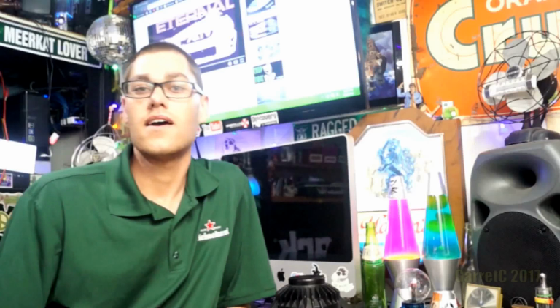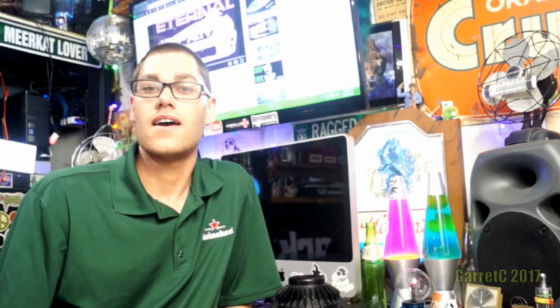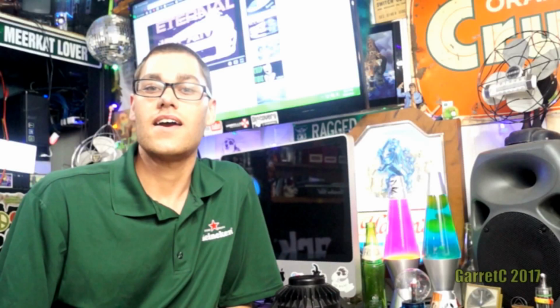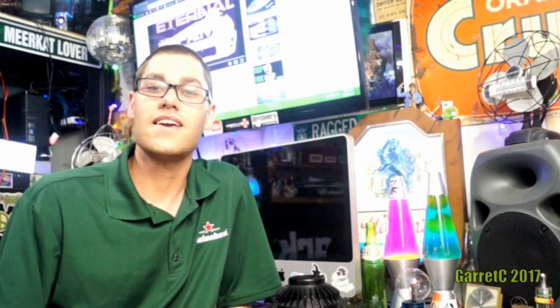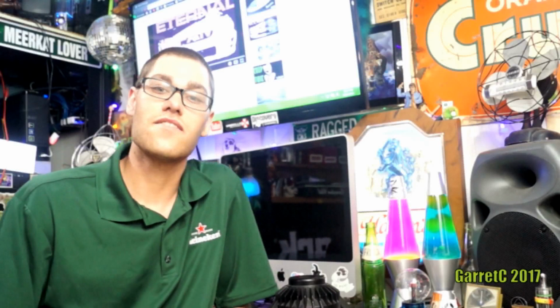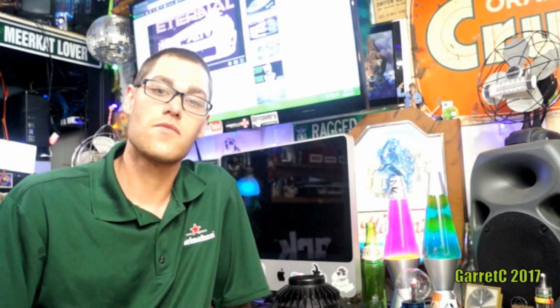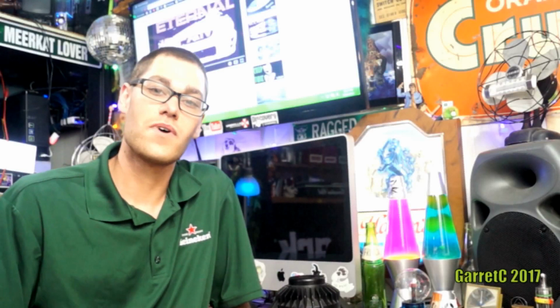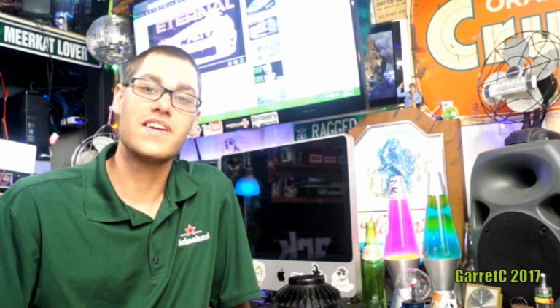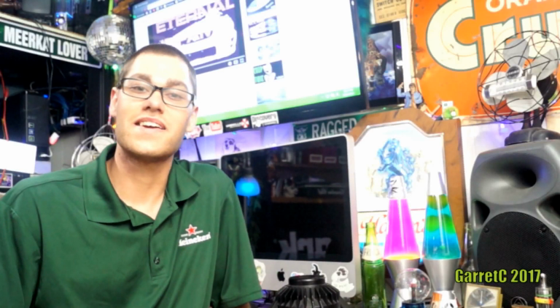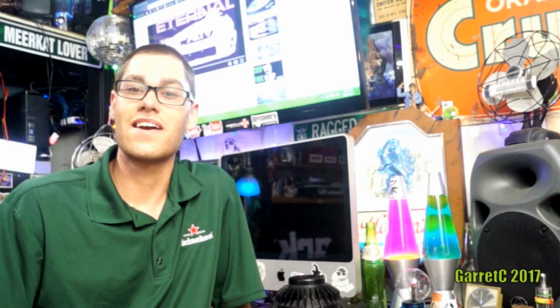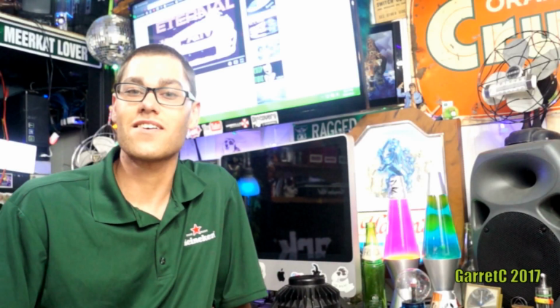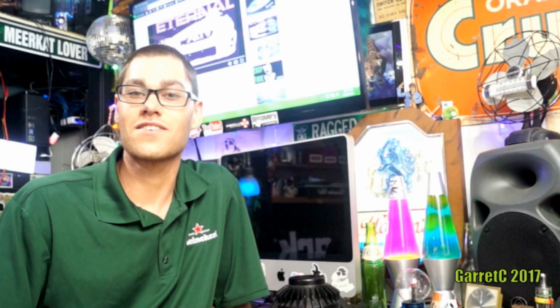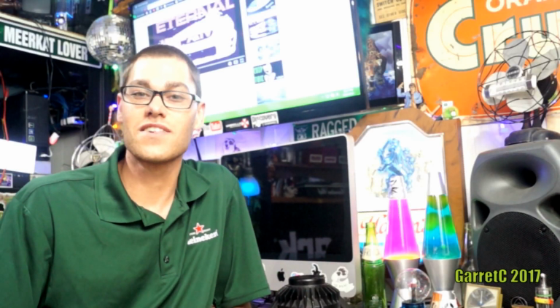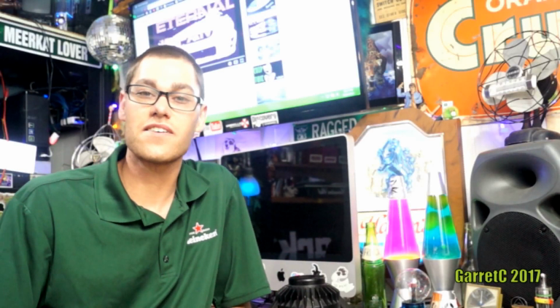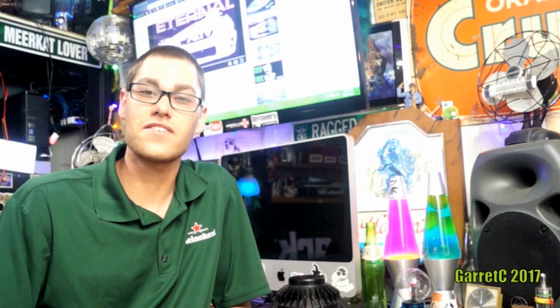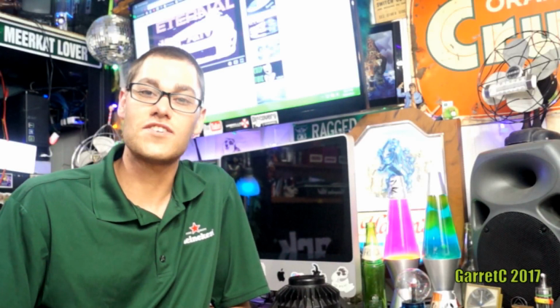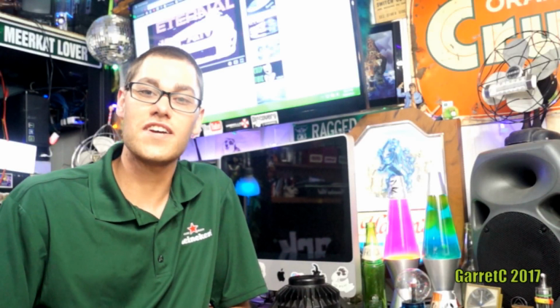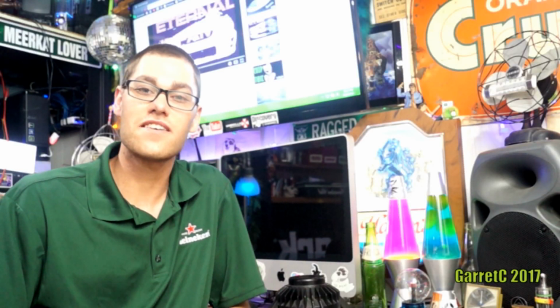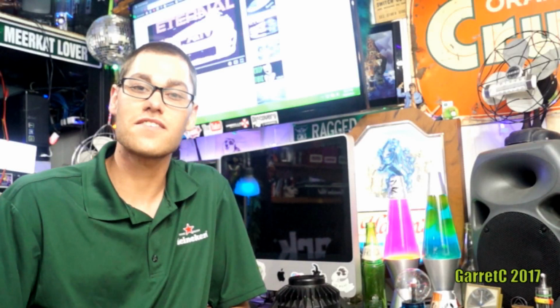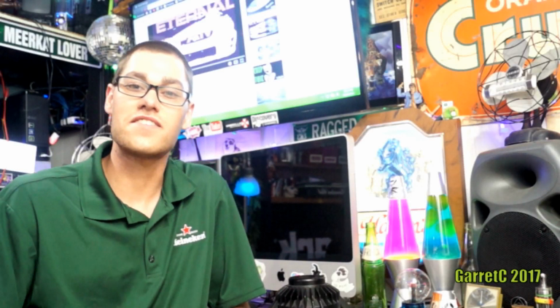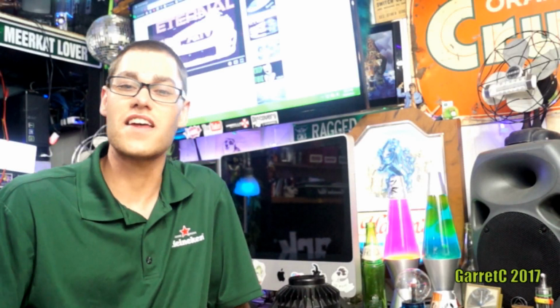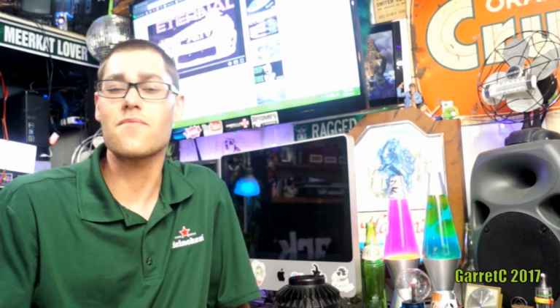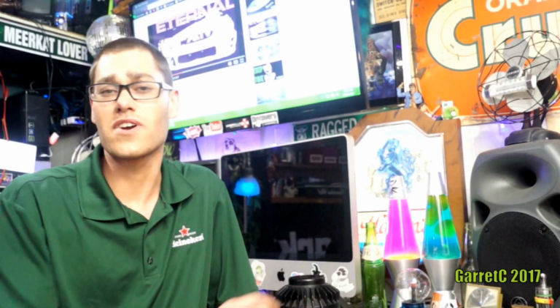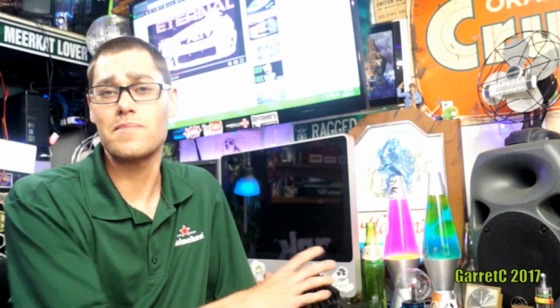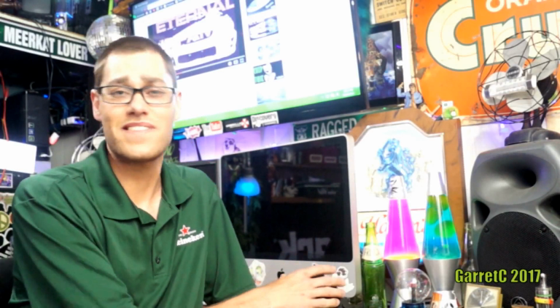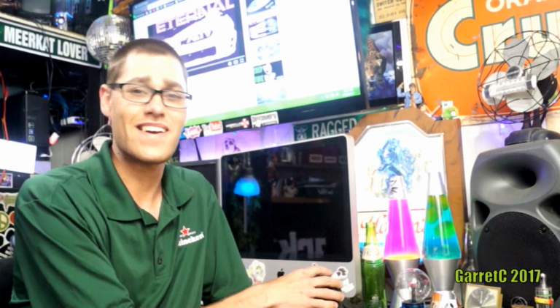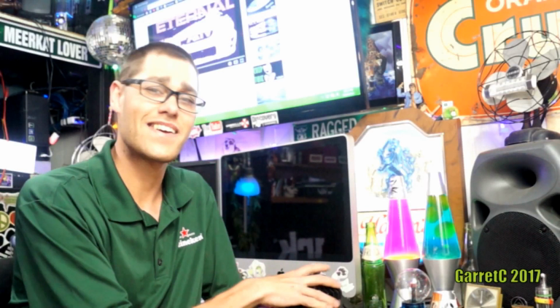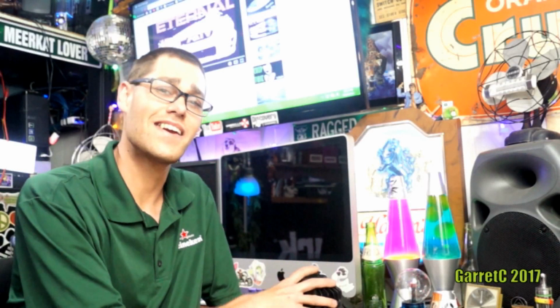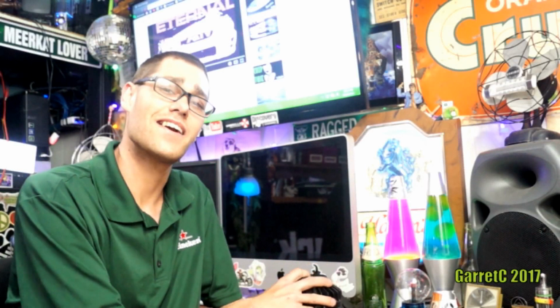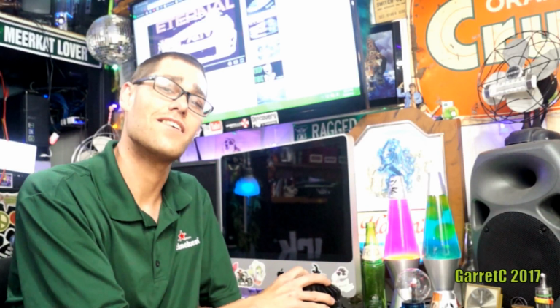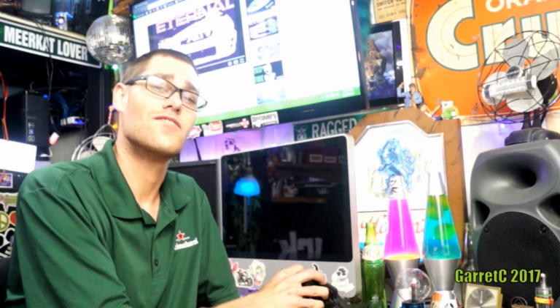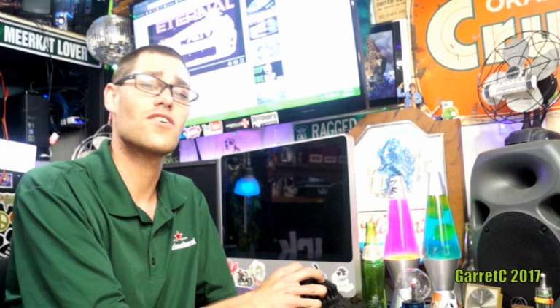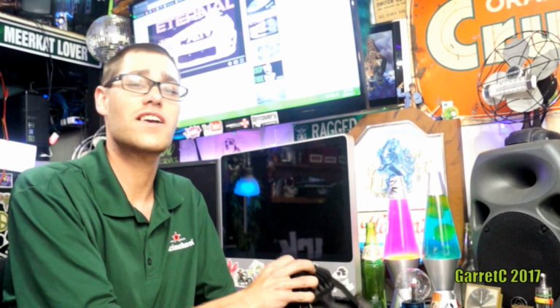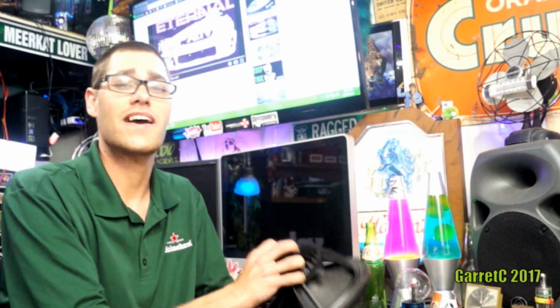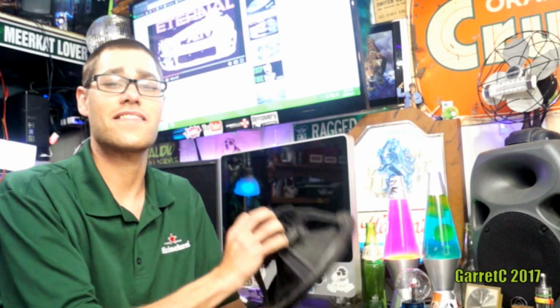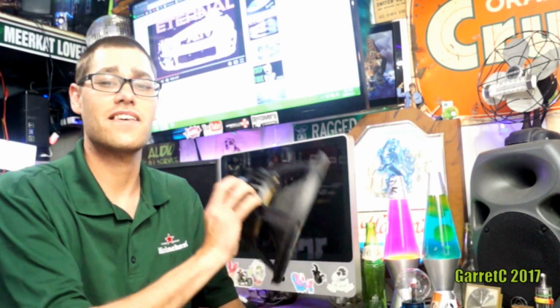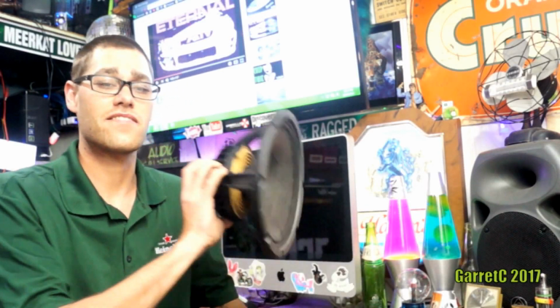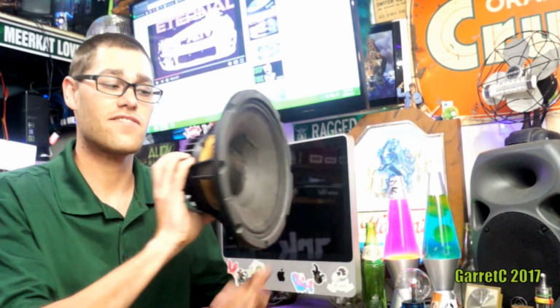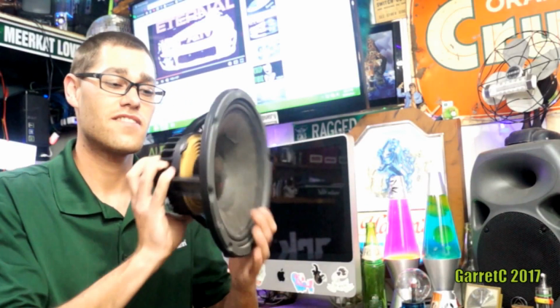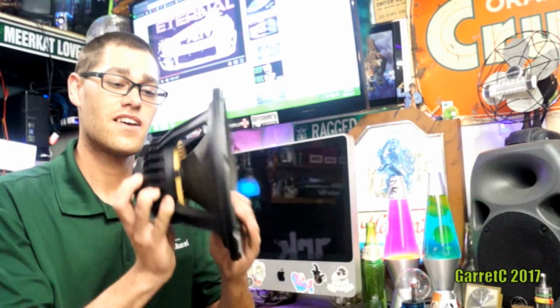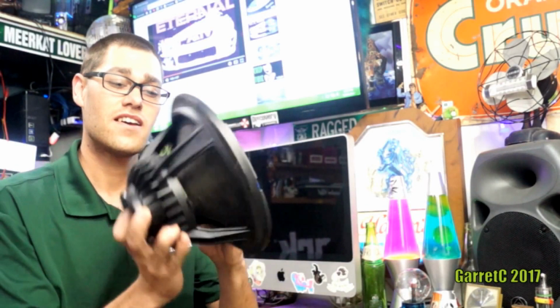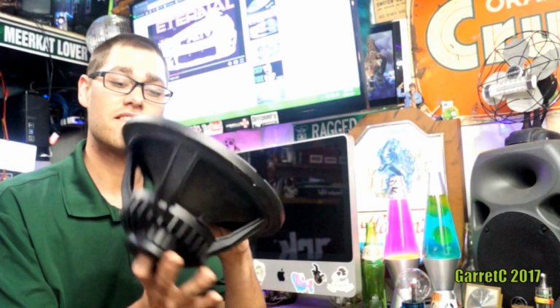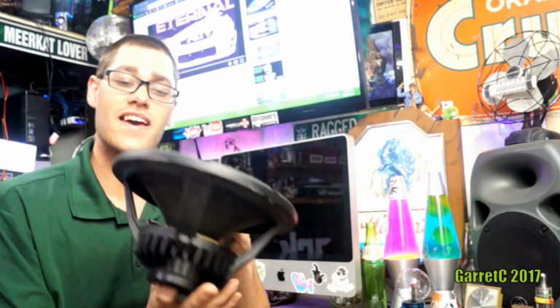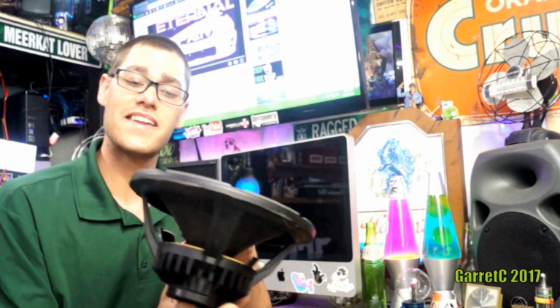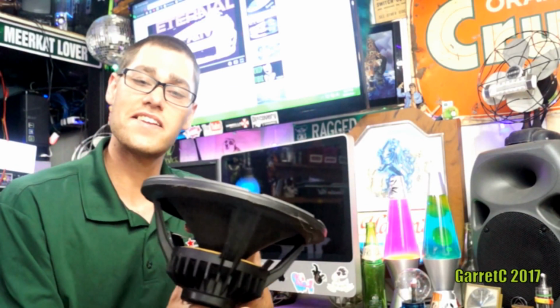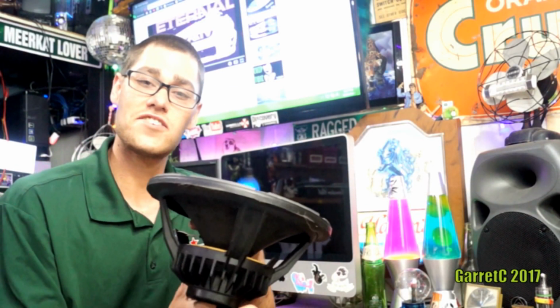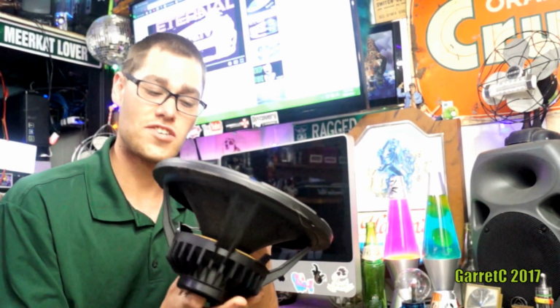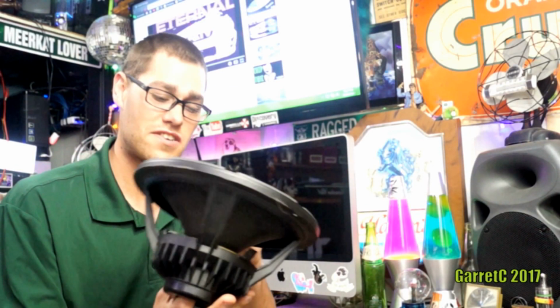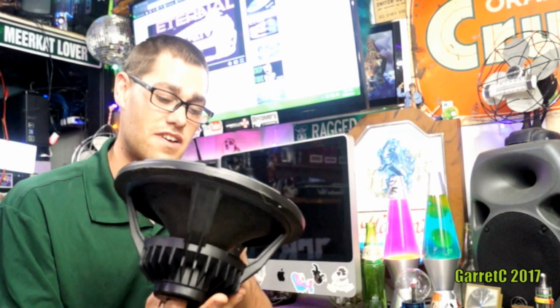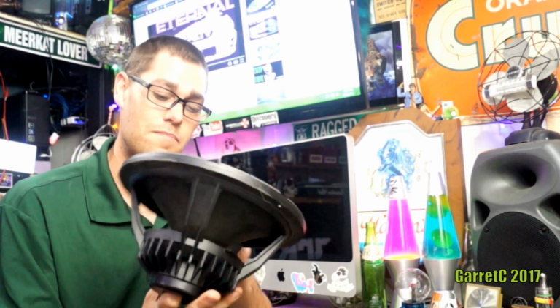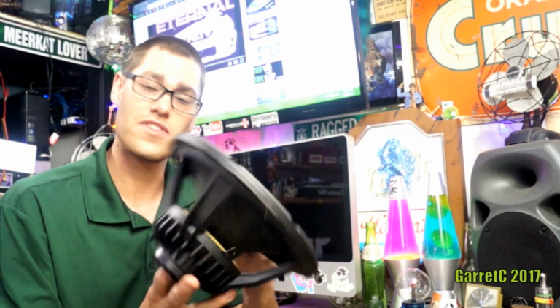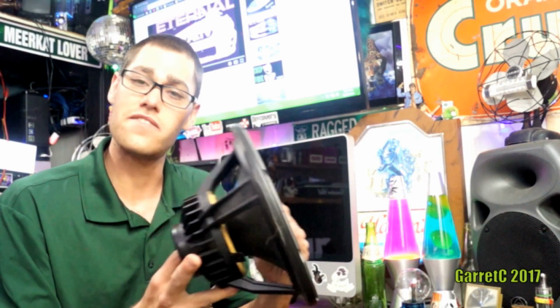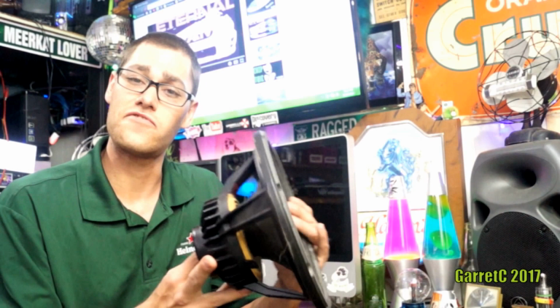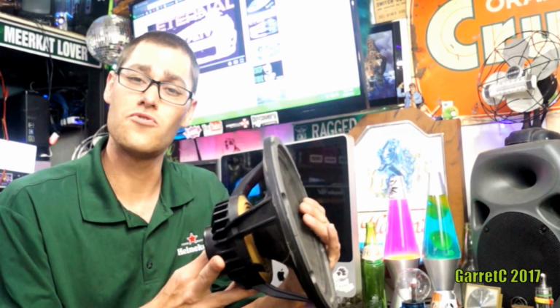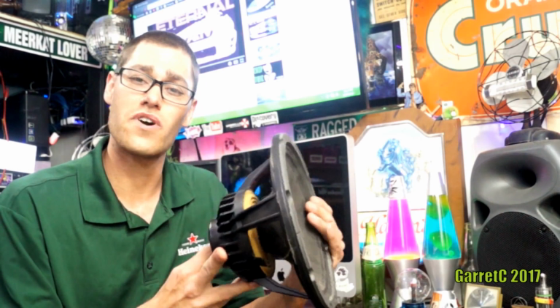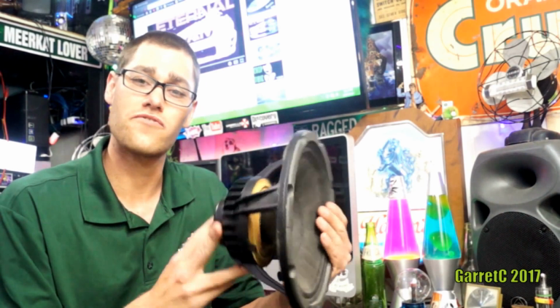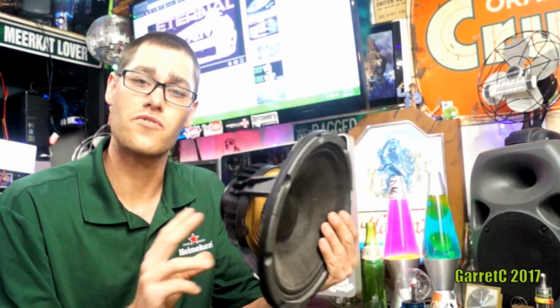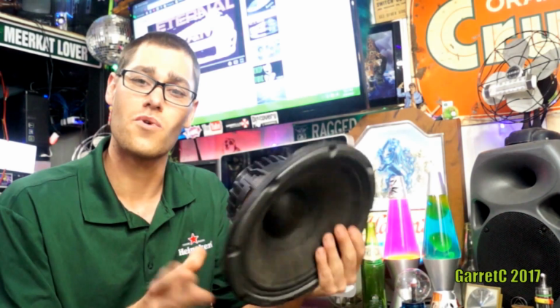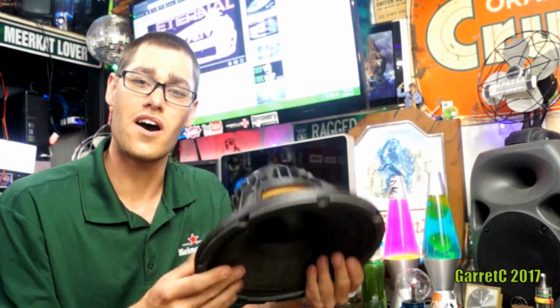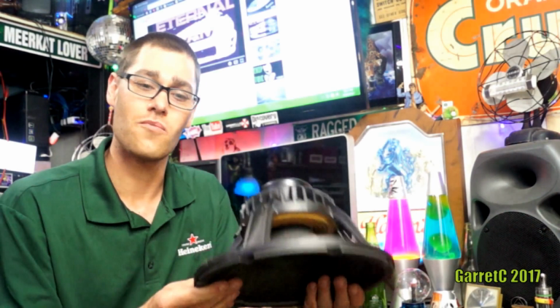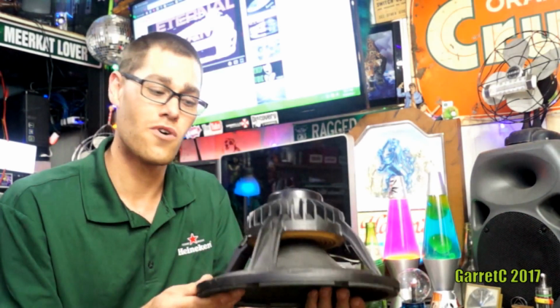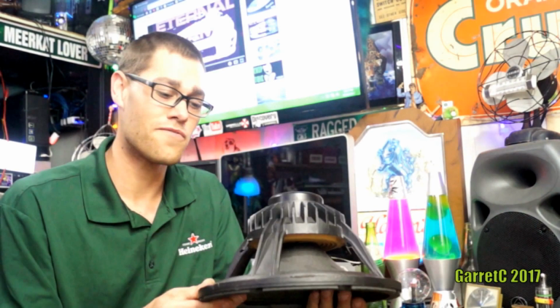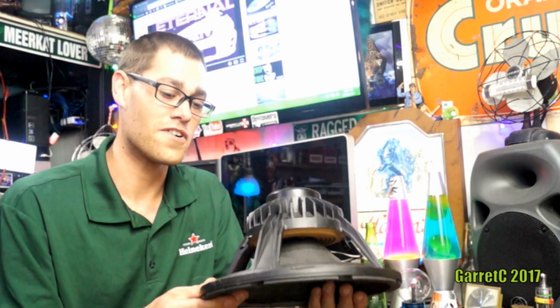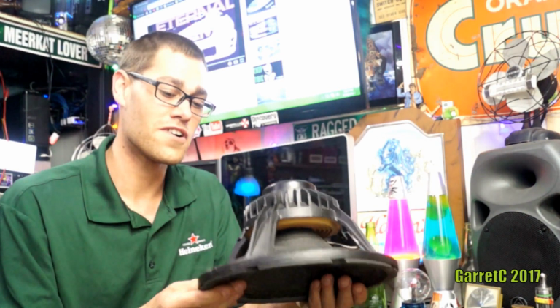Hey everybody, Garrick Claridge here. Today we're going to be taking a look at this 10-inch, I believe 200-watt woofer.